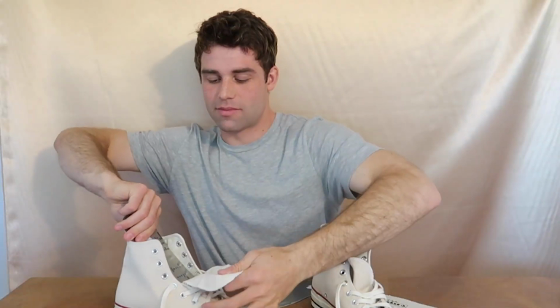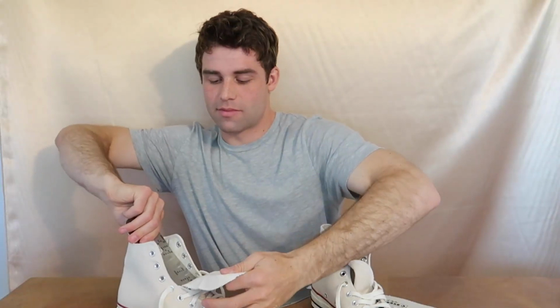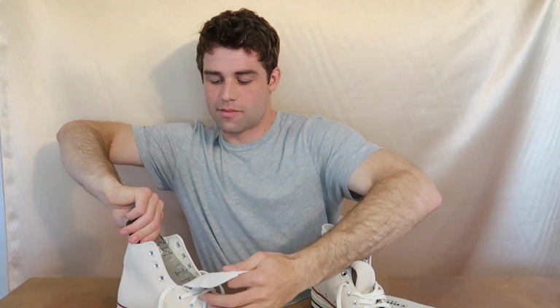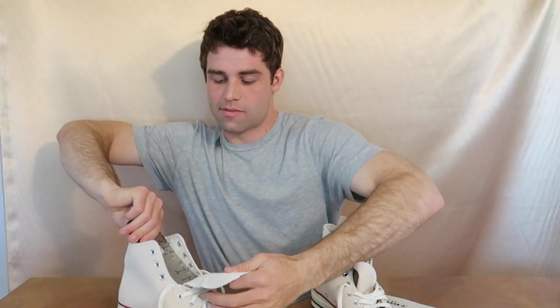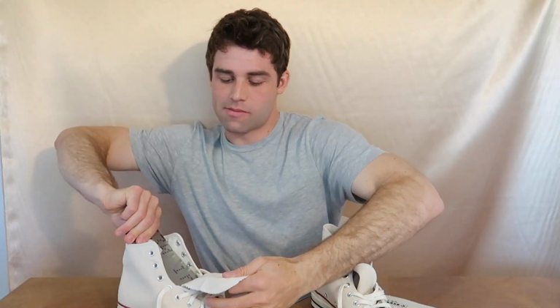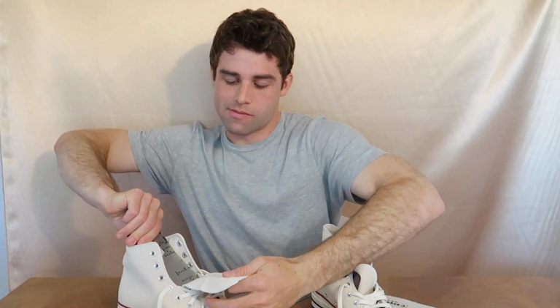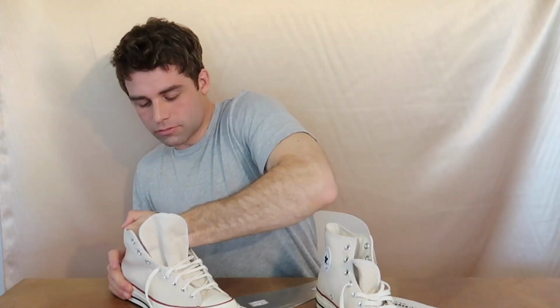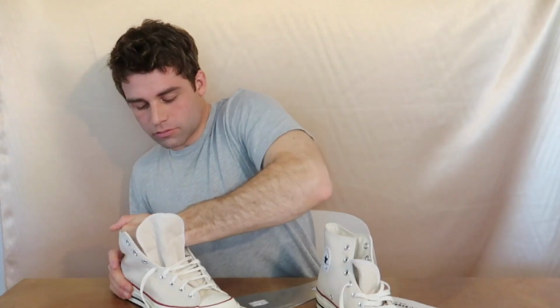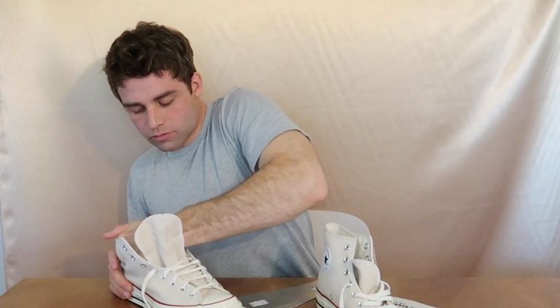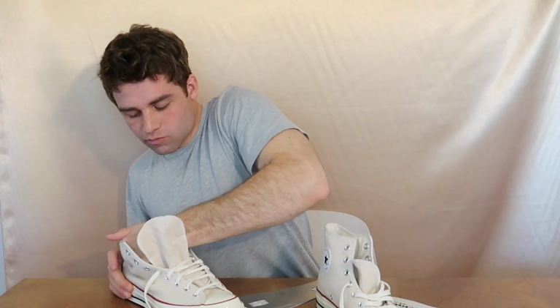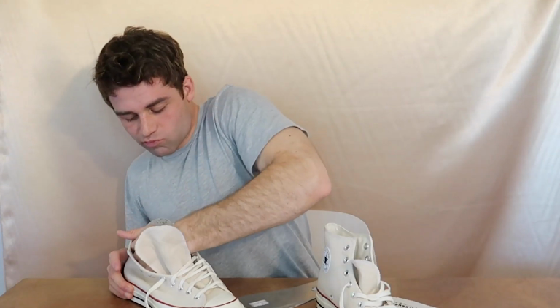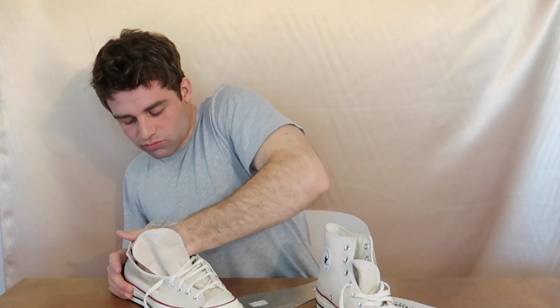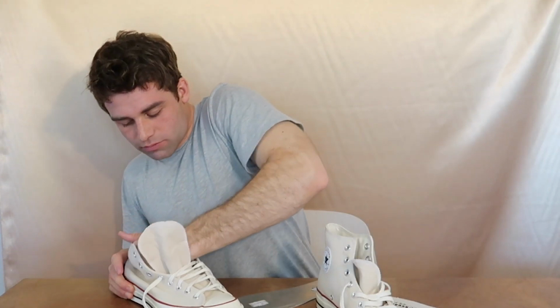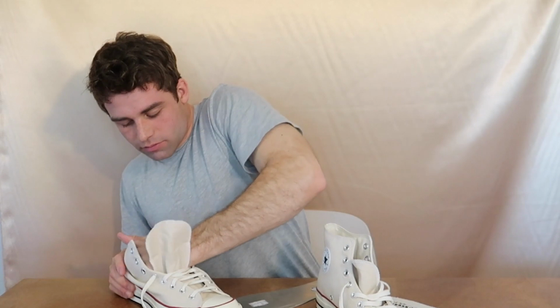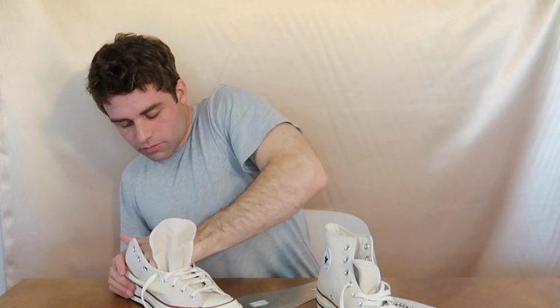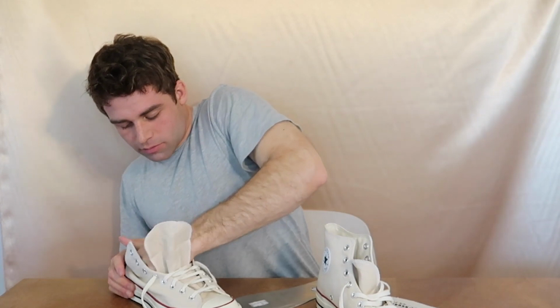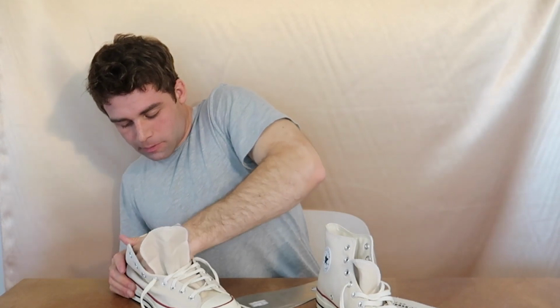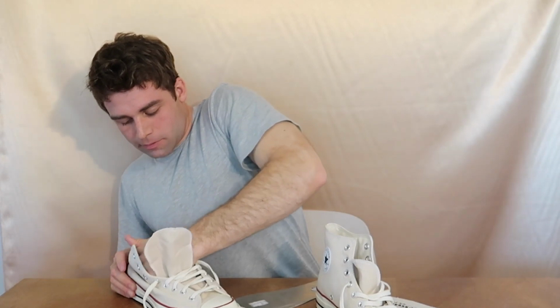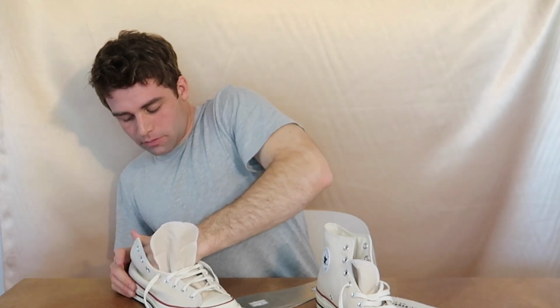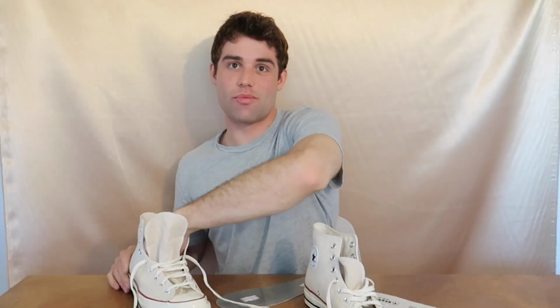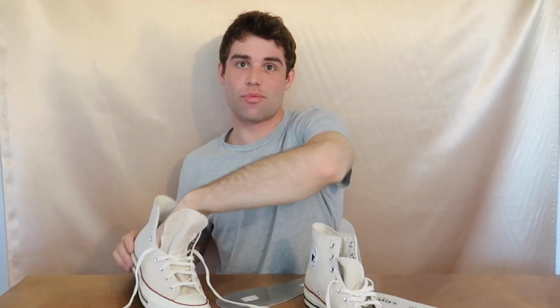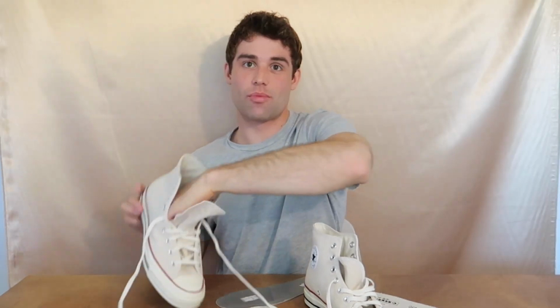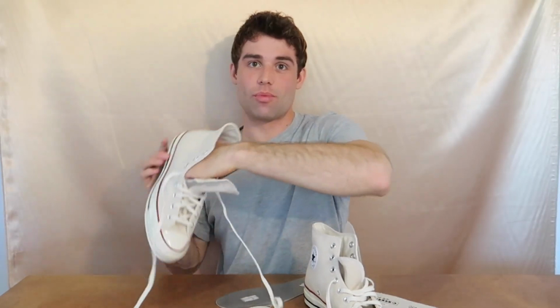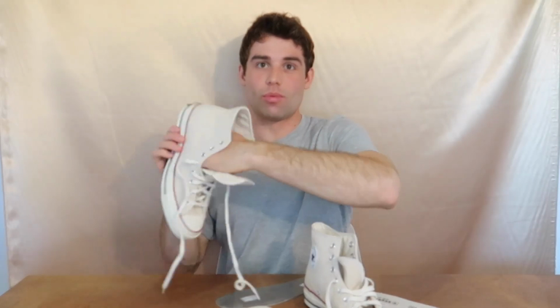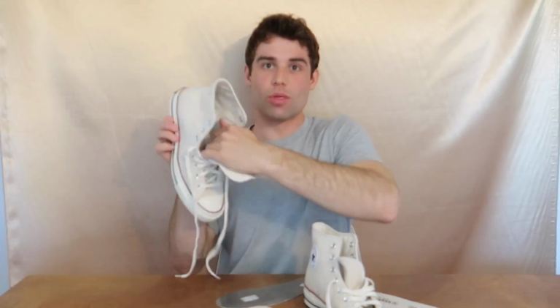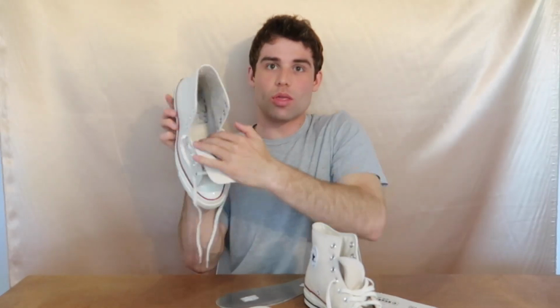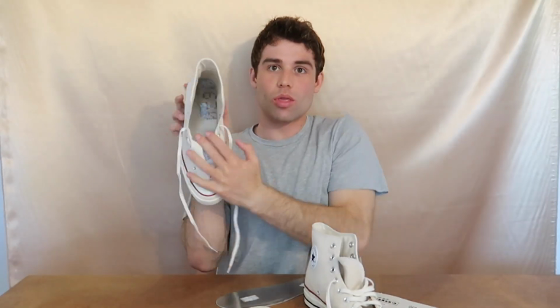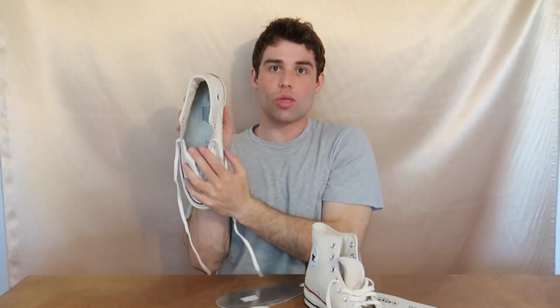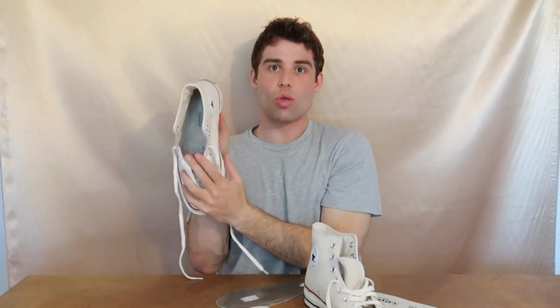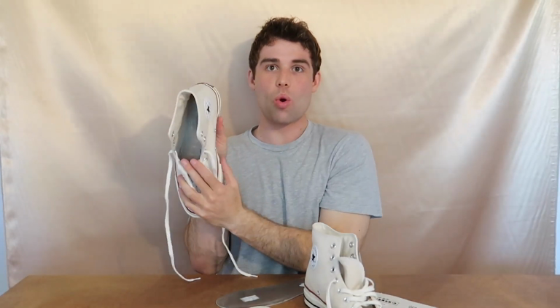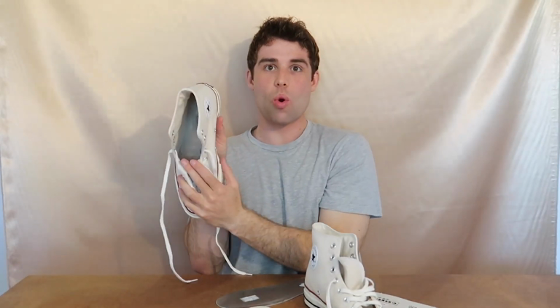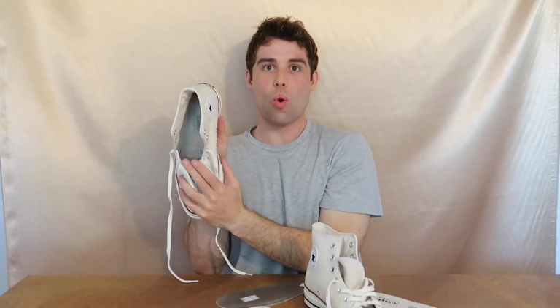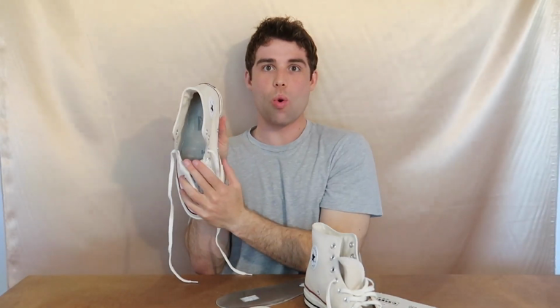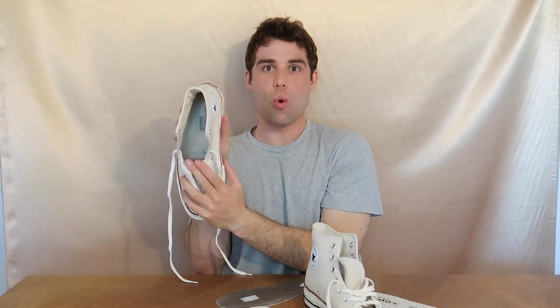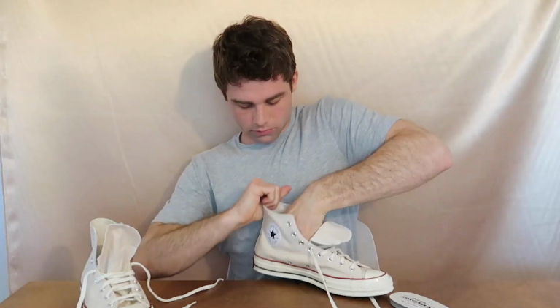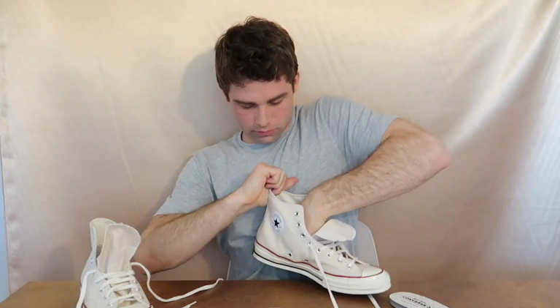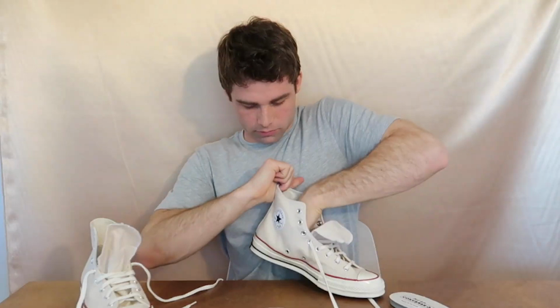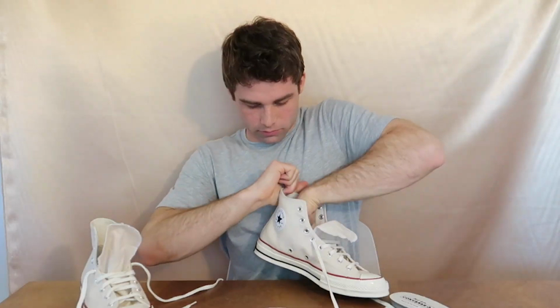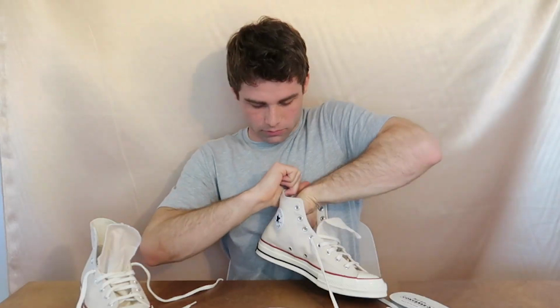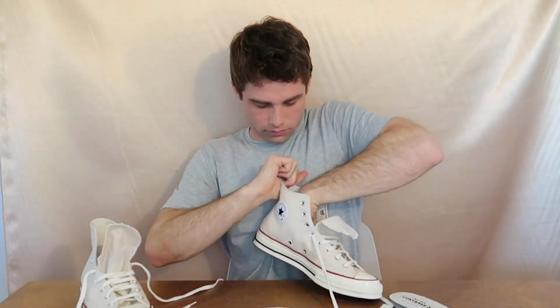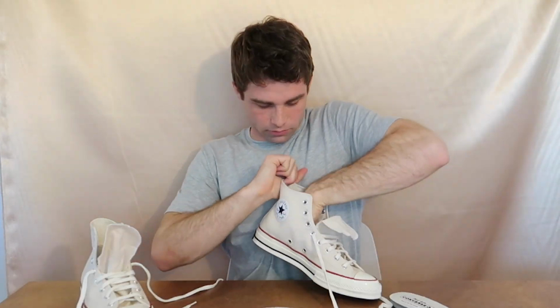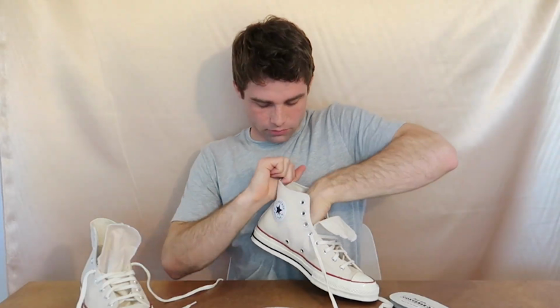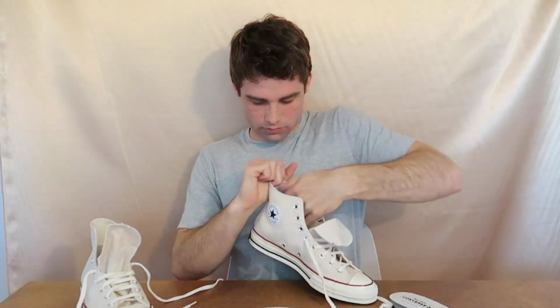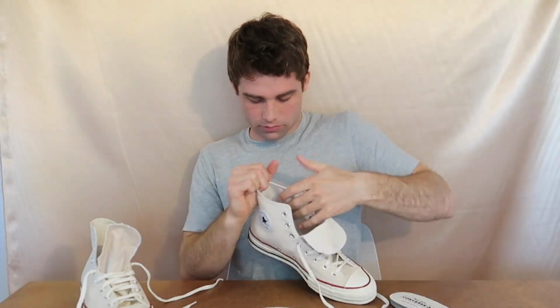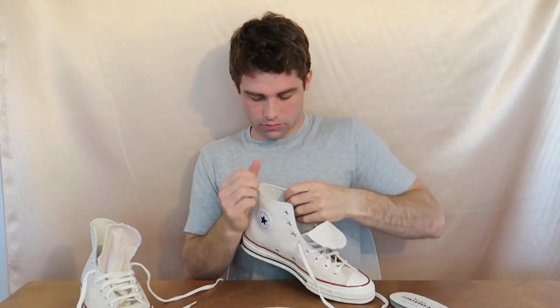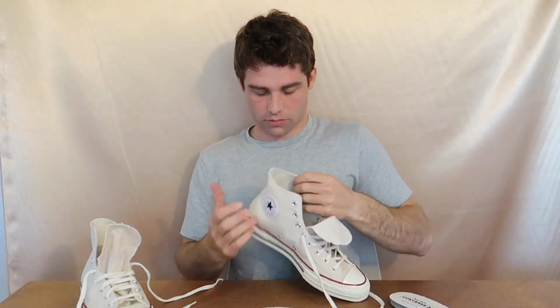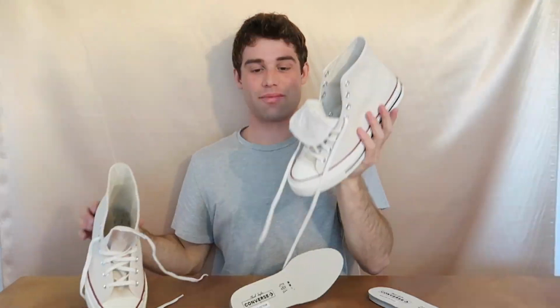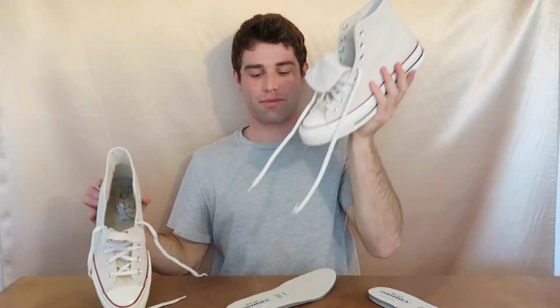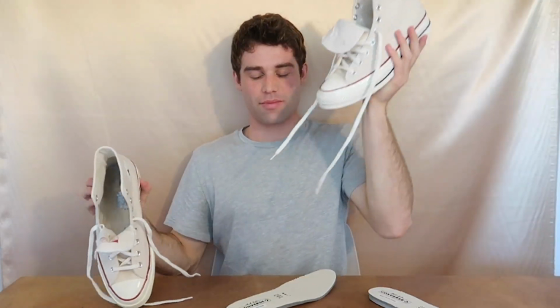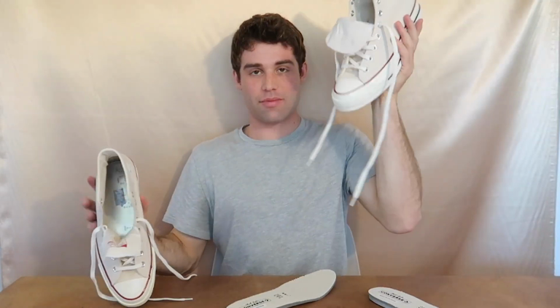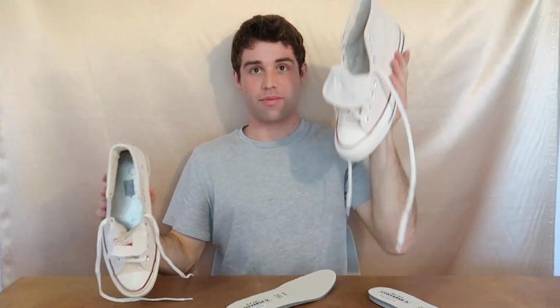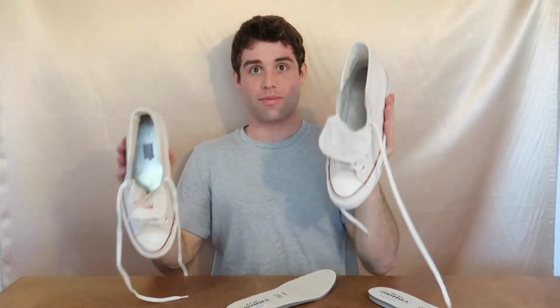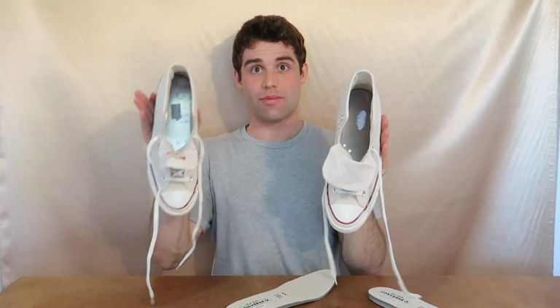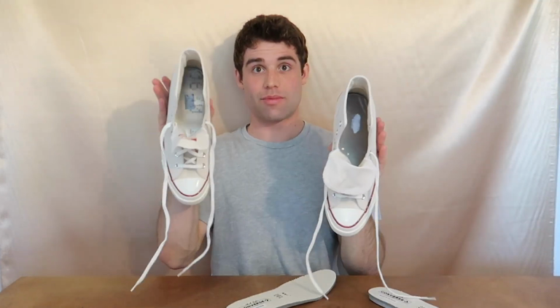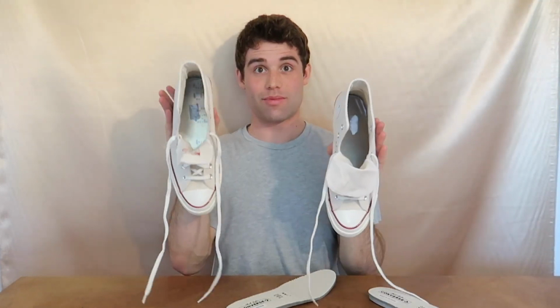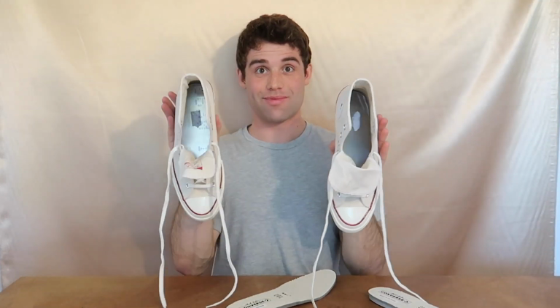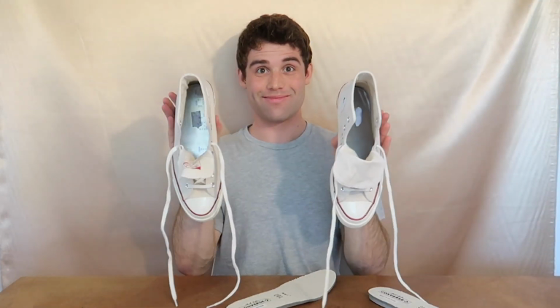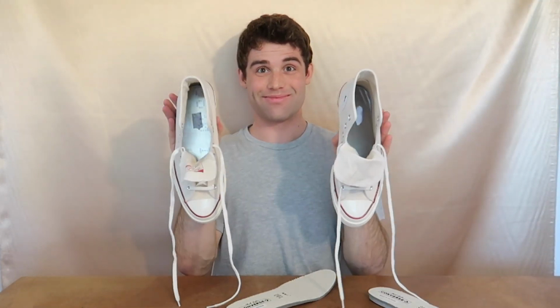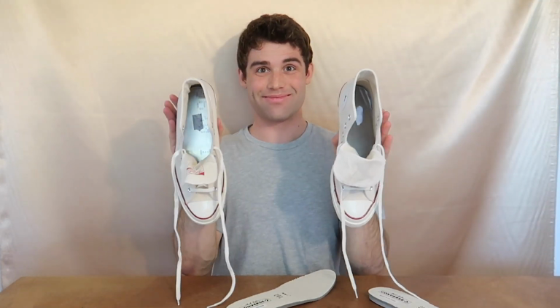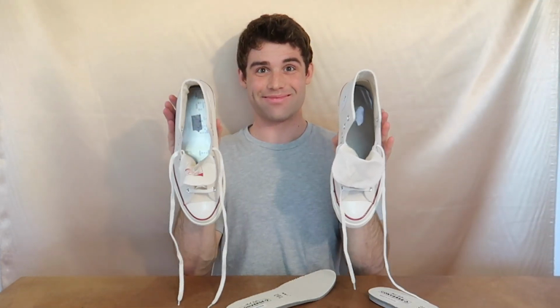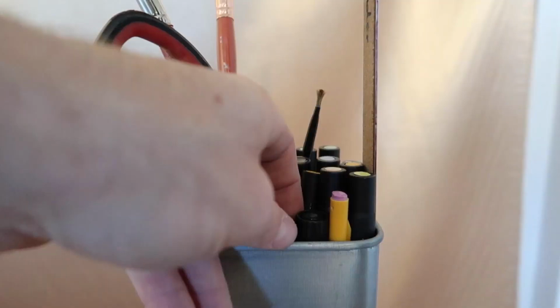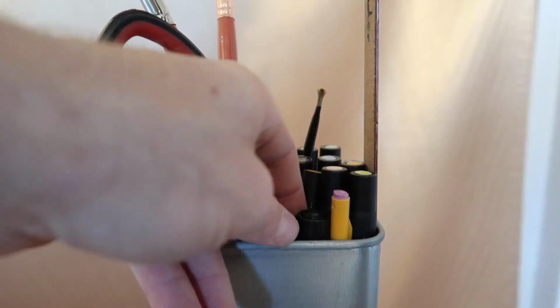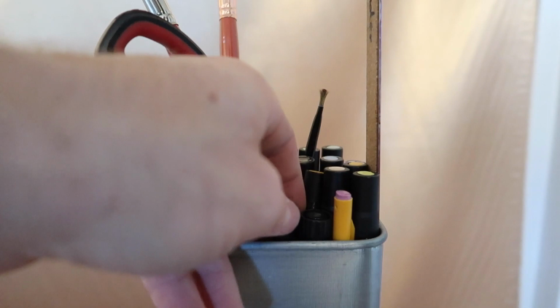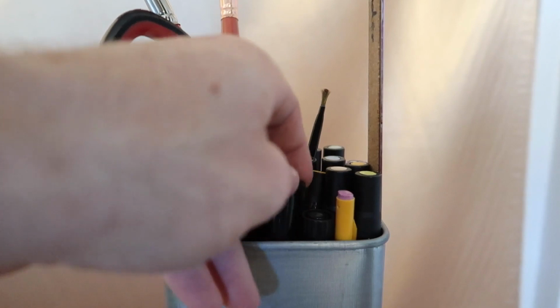Then you're gonna sand down those metal insoles so that they slide right into your trucks. I tried this without sanding them and those metal insoles would not go in.